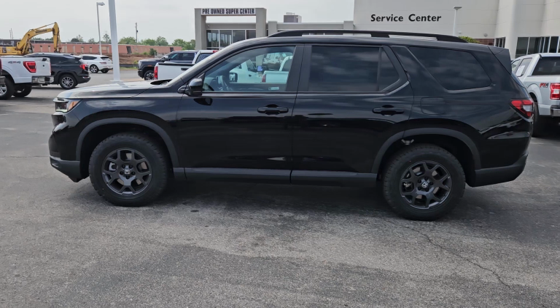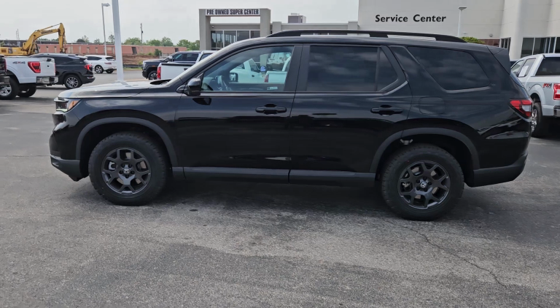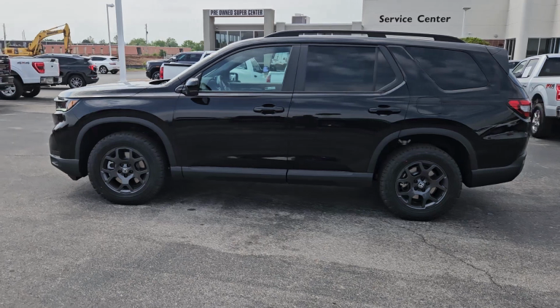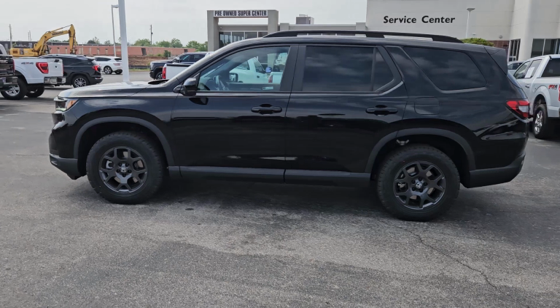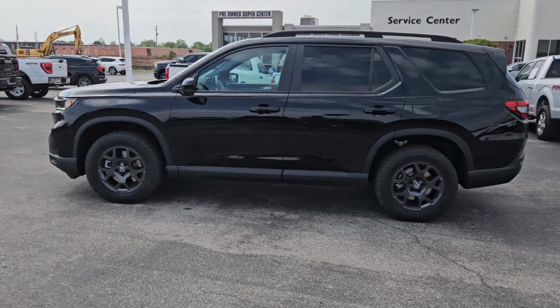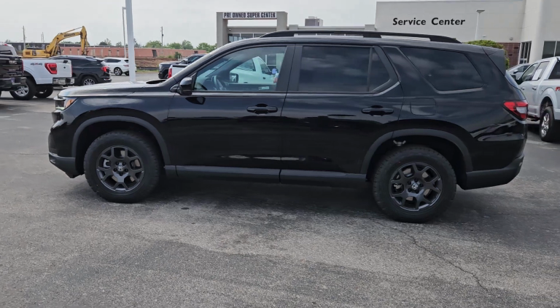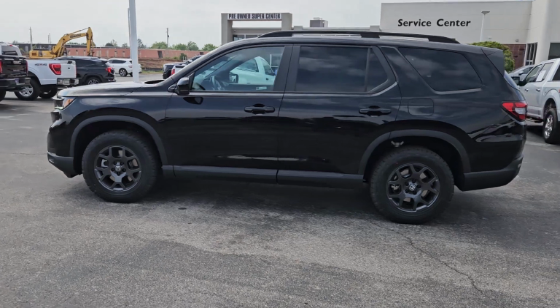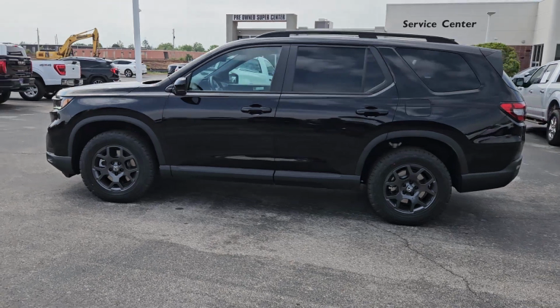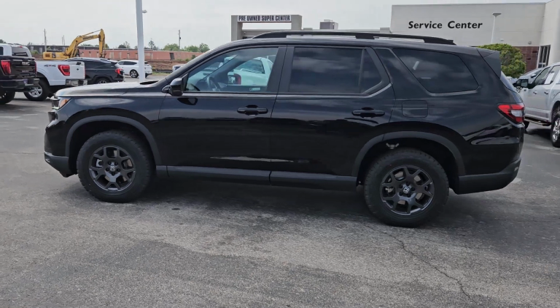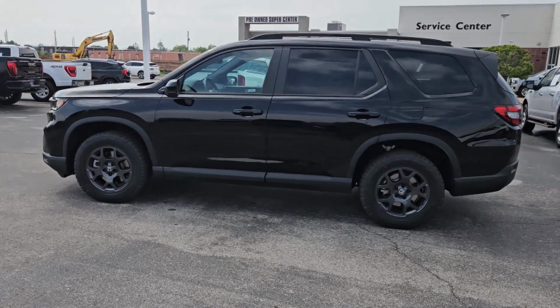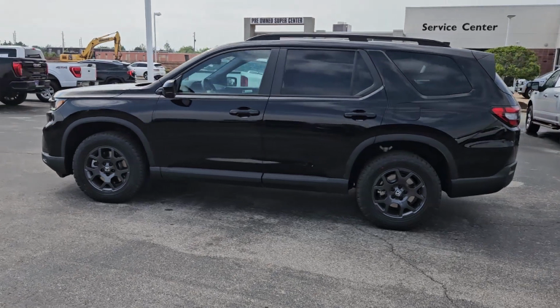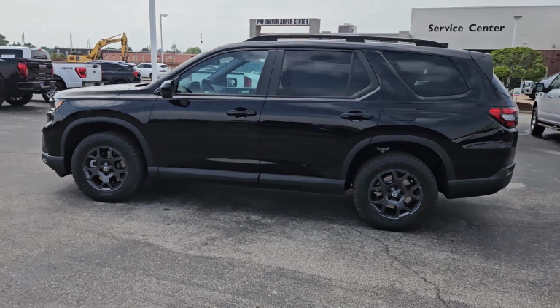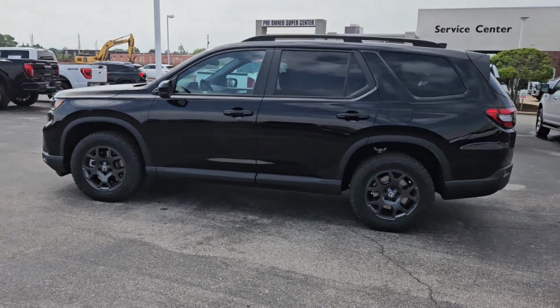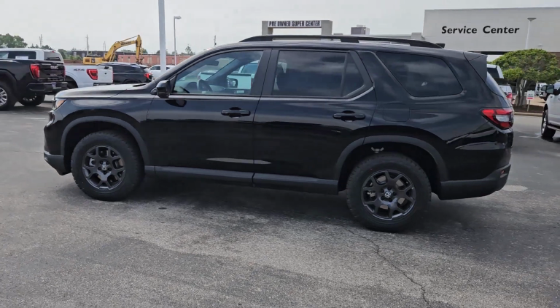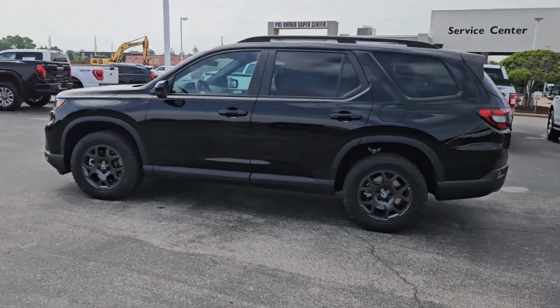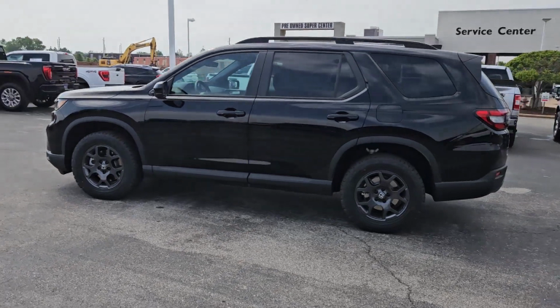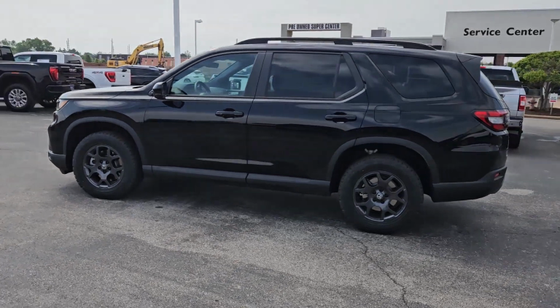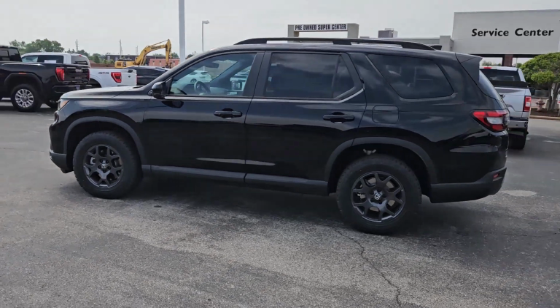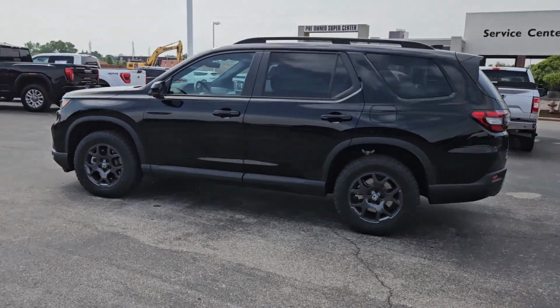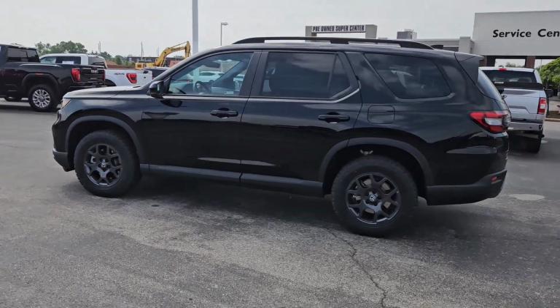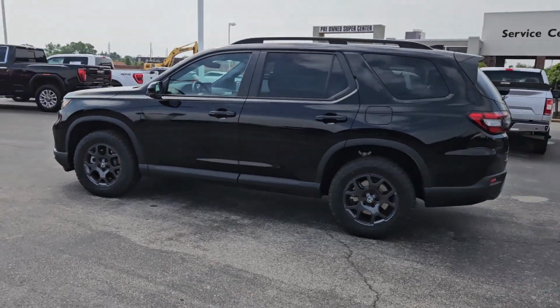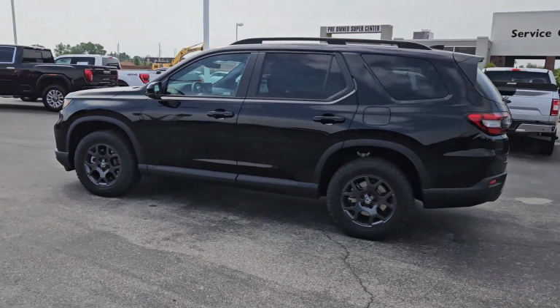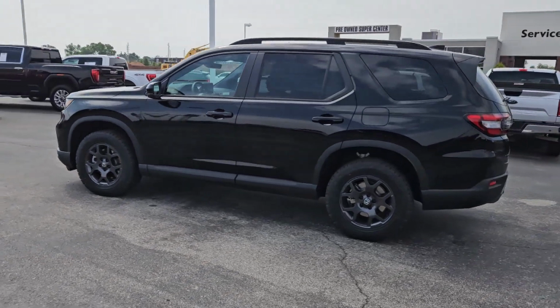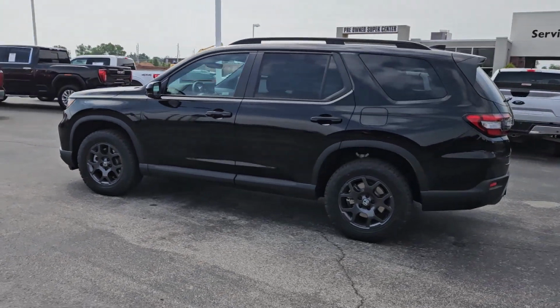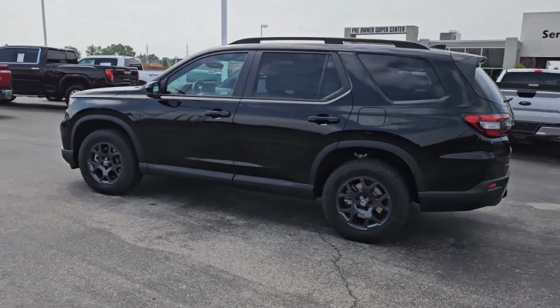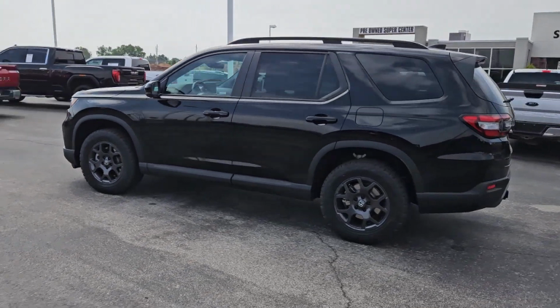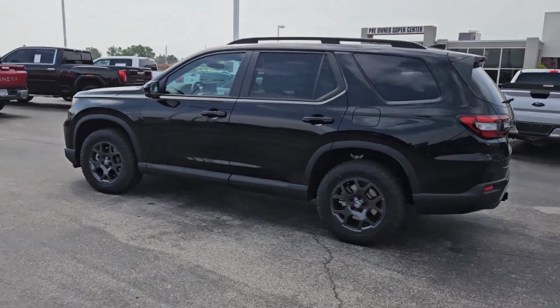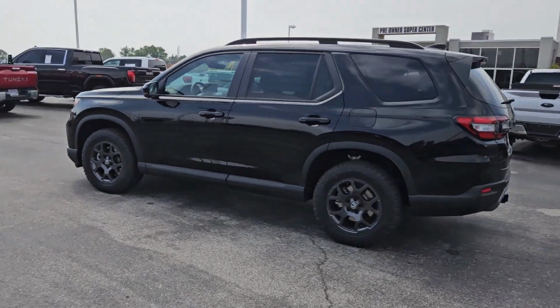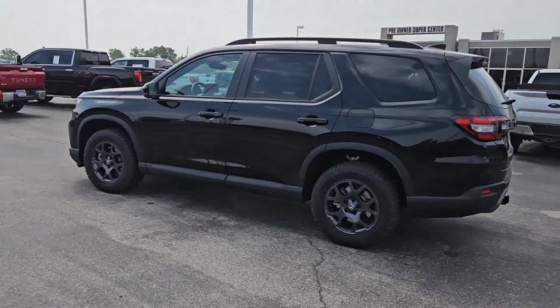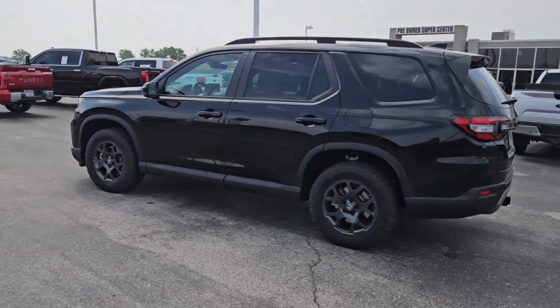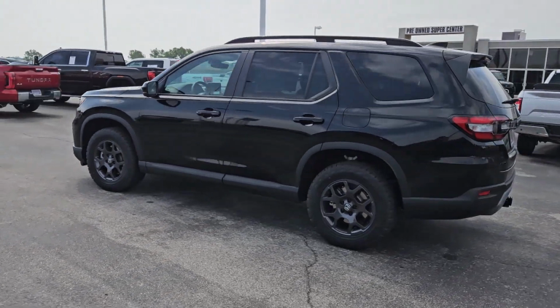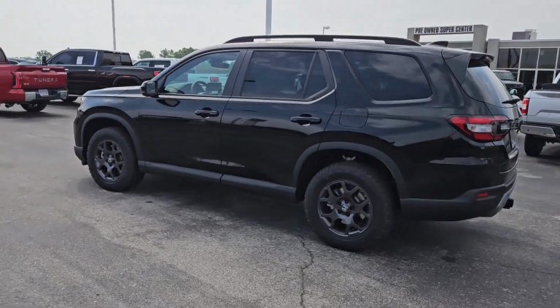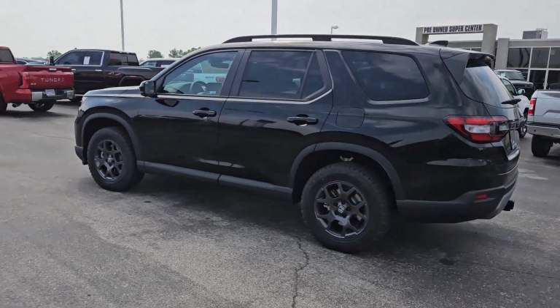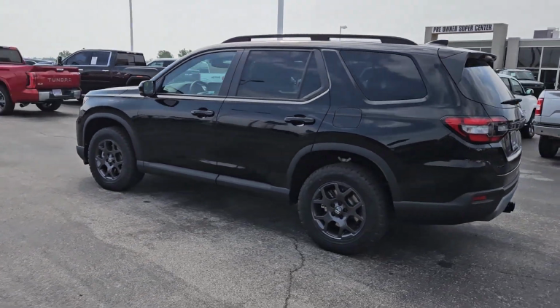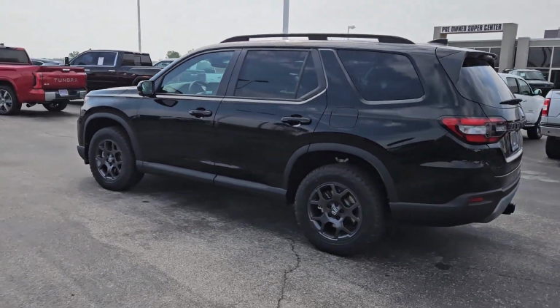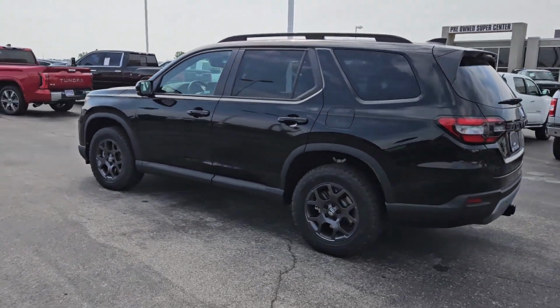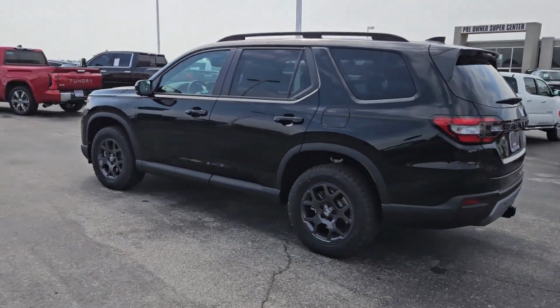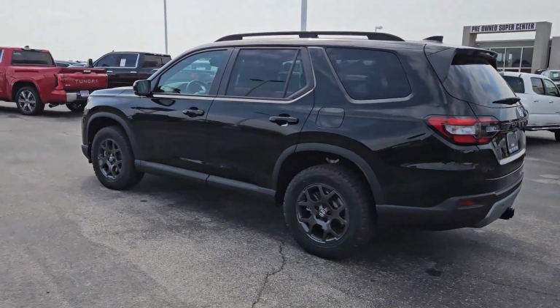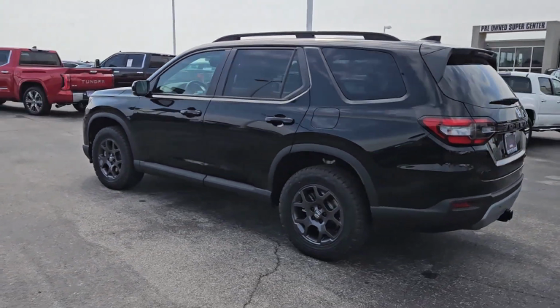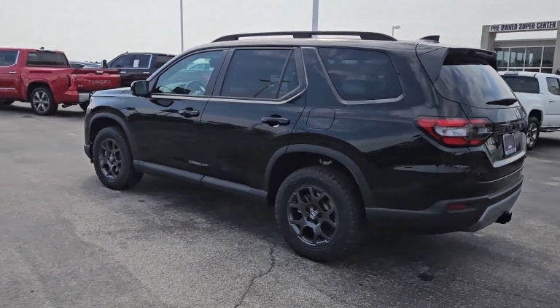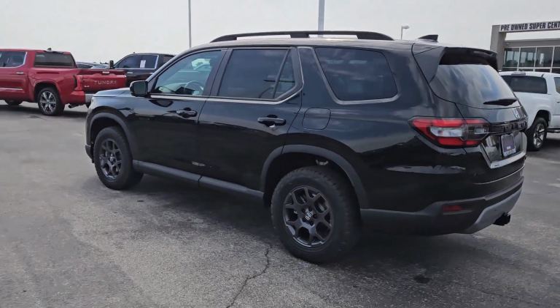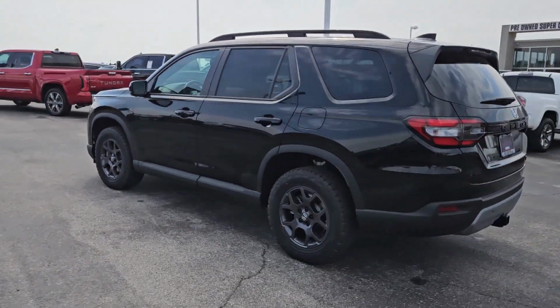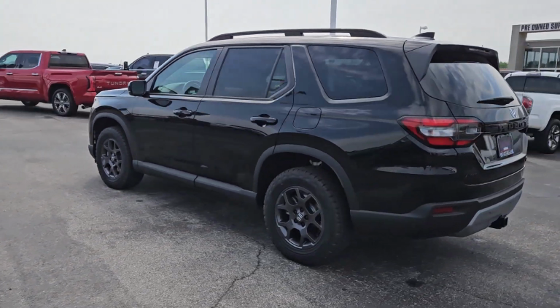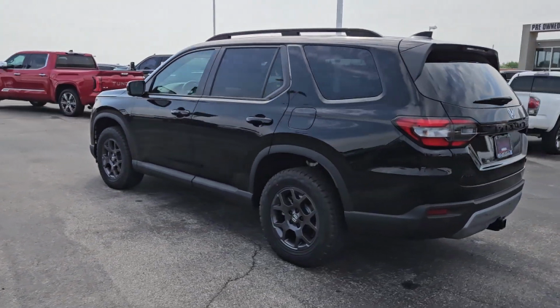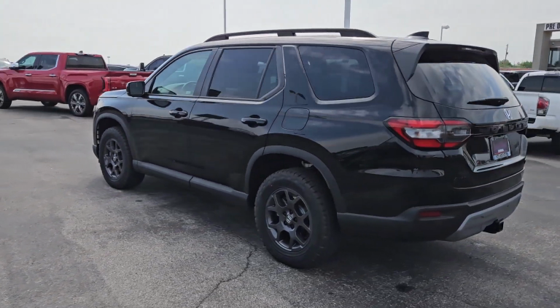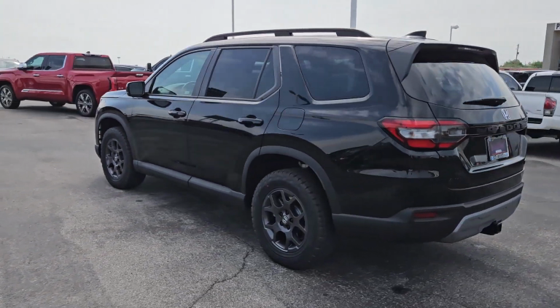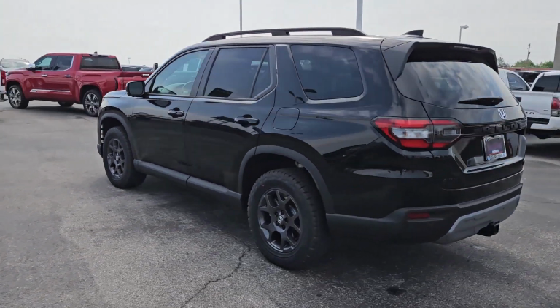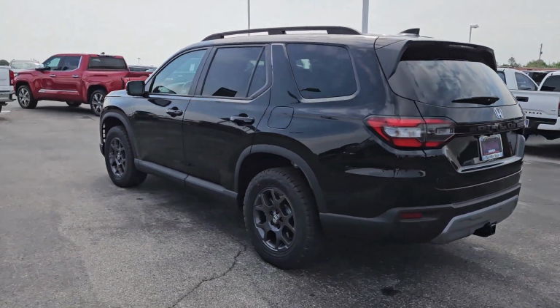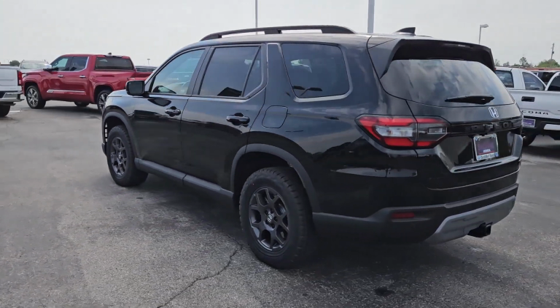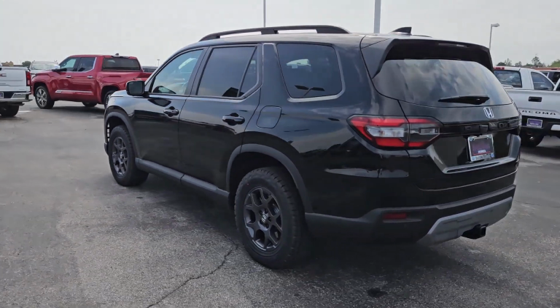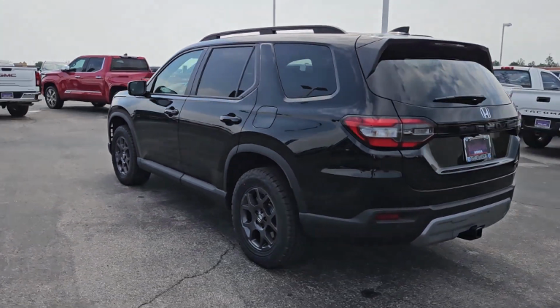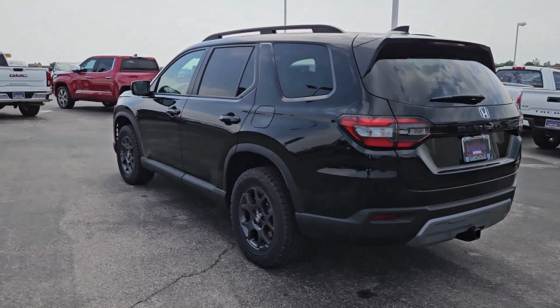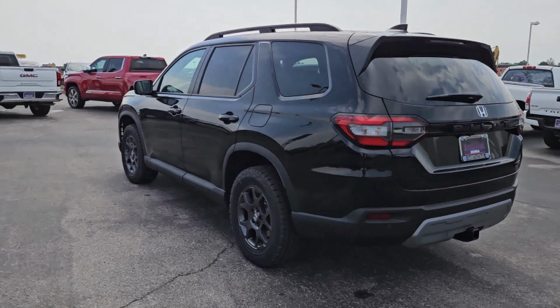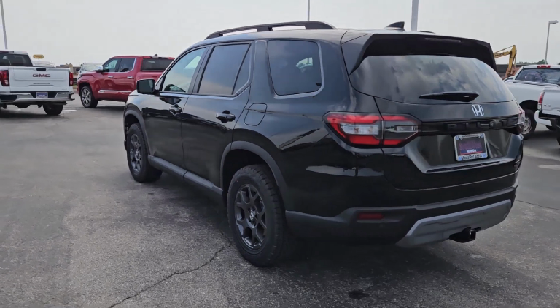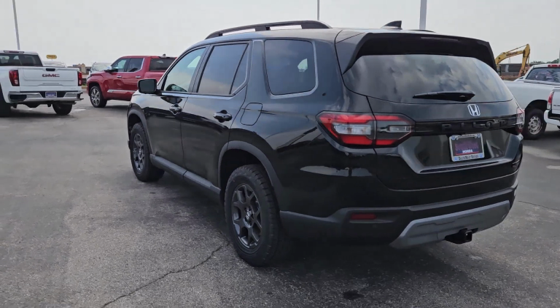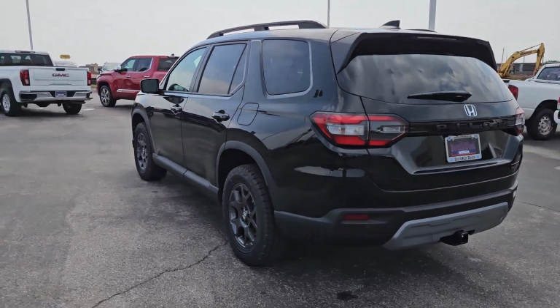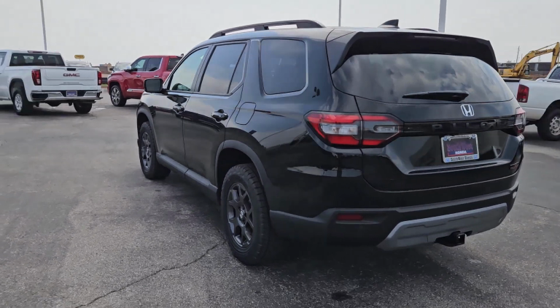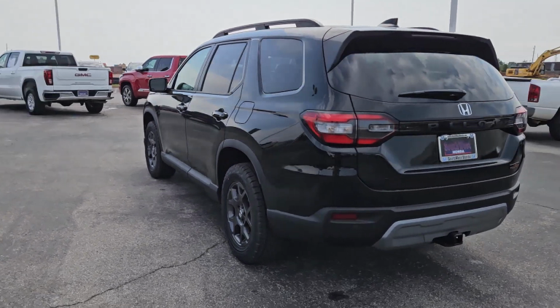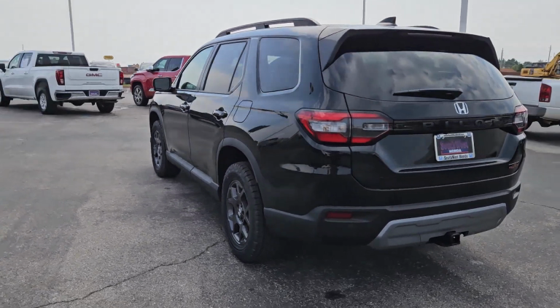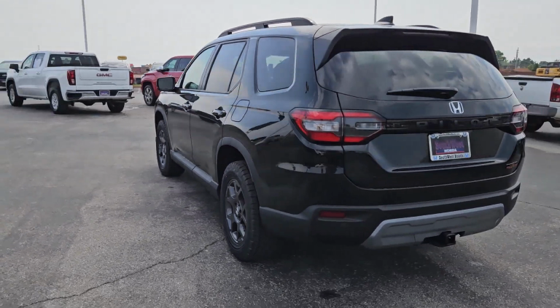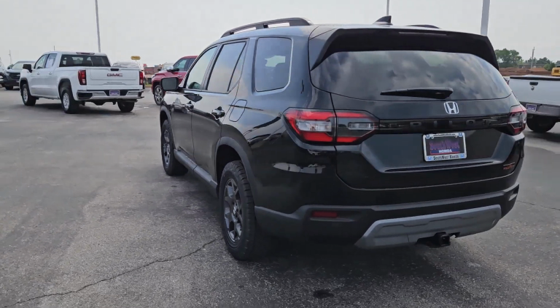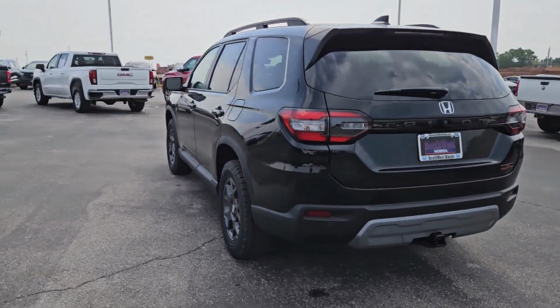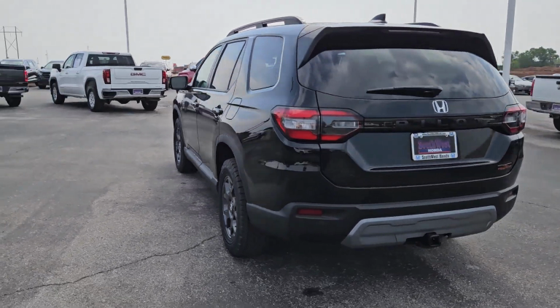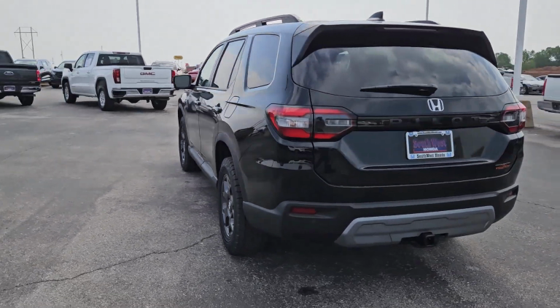Get a feel for the 2025 Honda Pilot. Looking for a can-do family SUV?